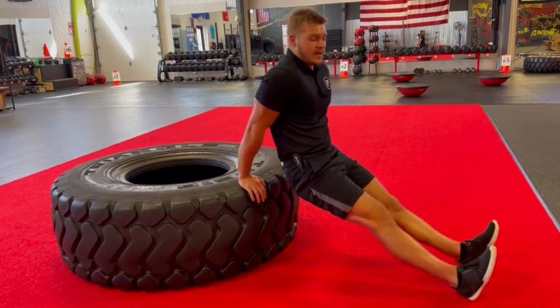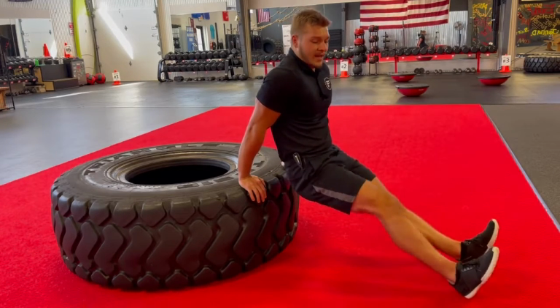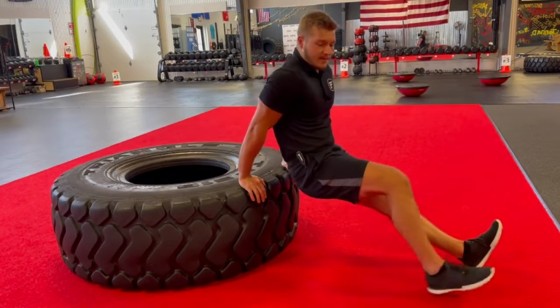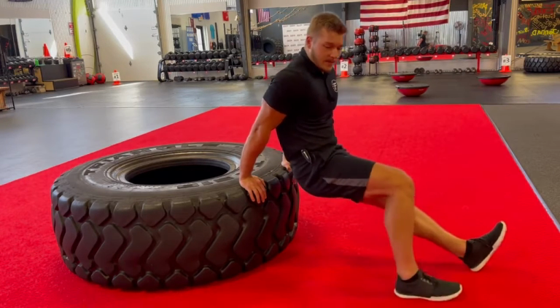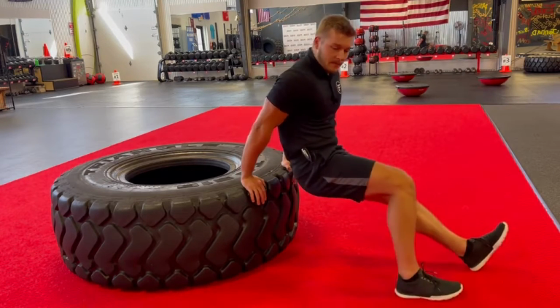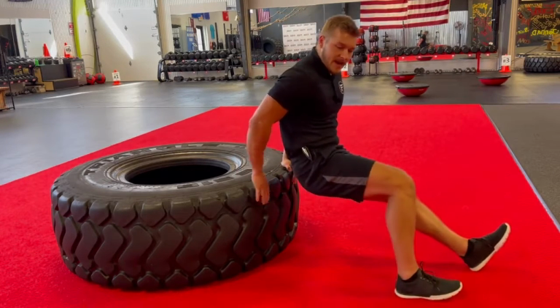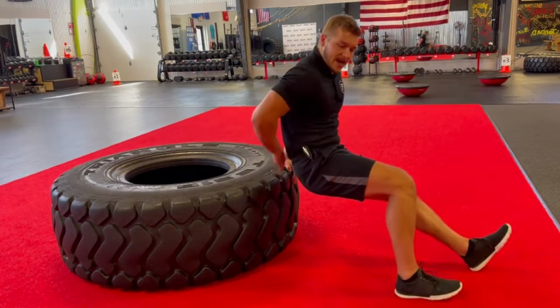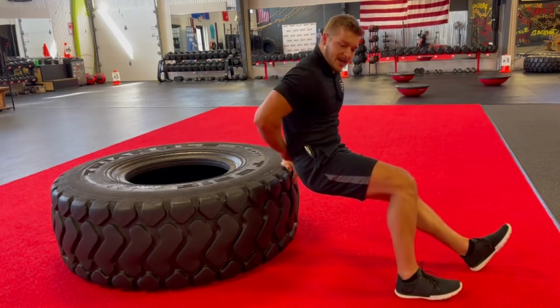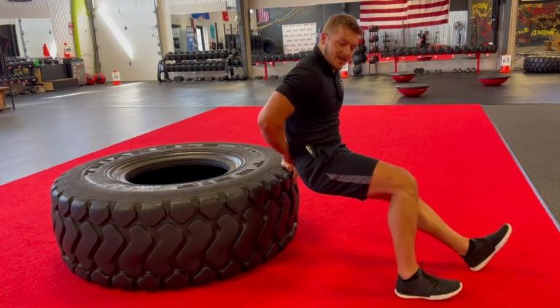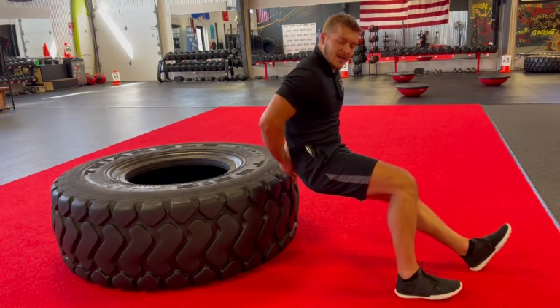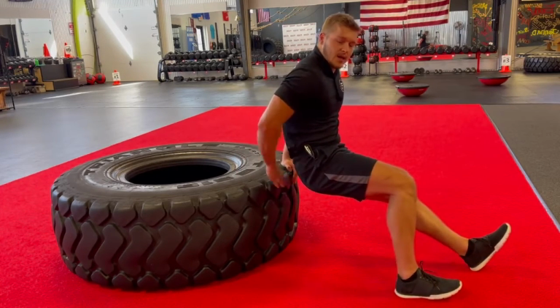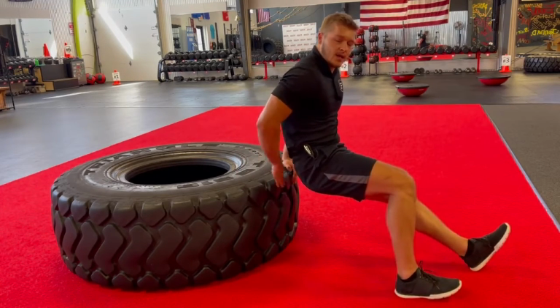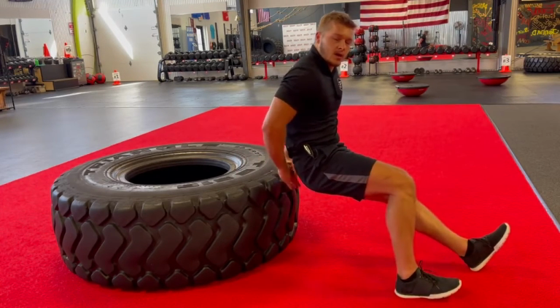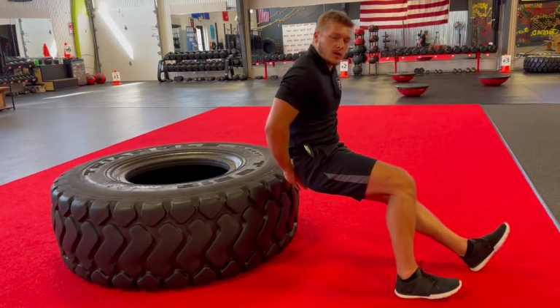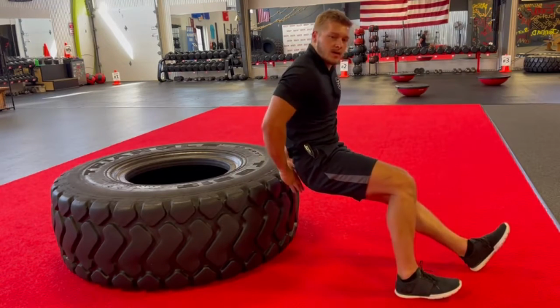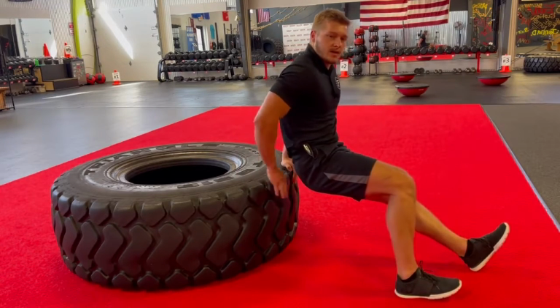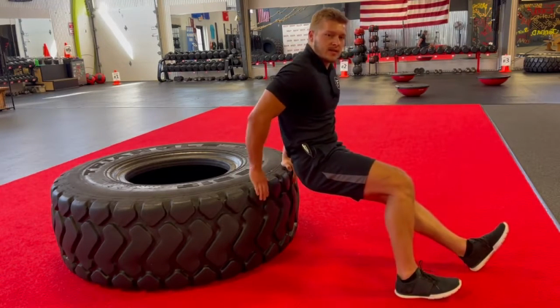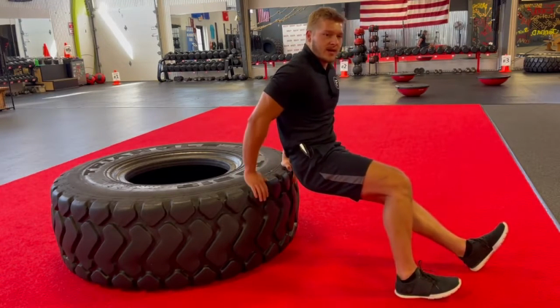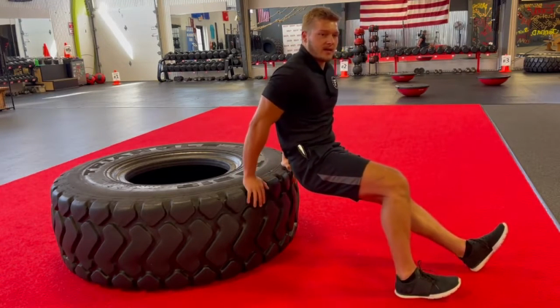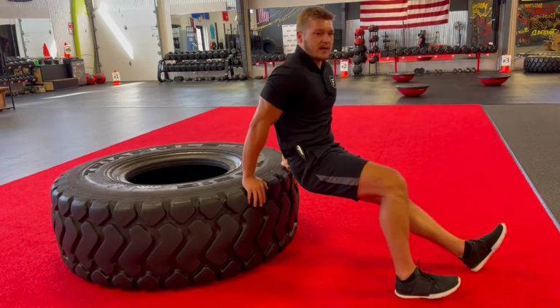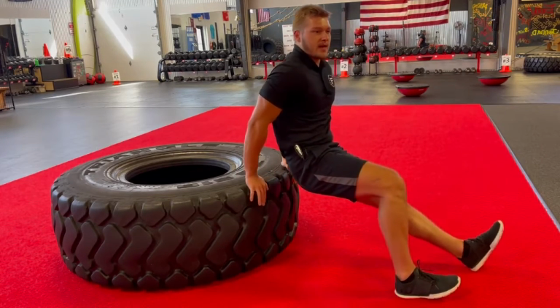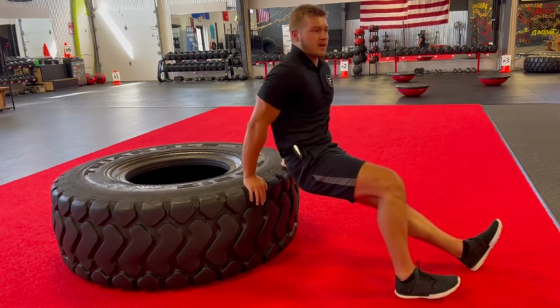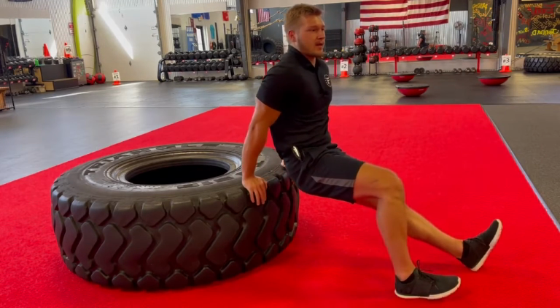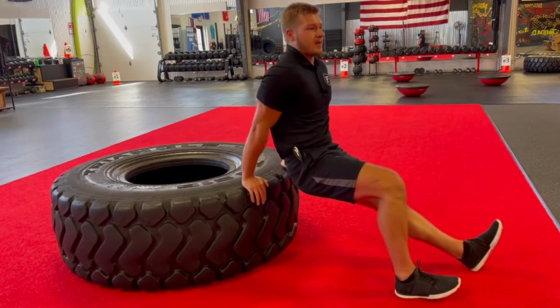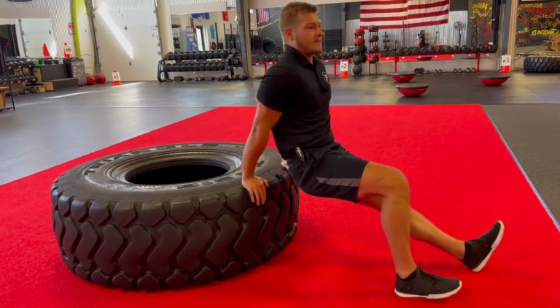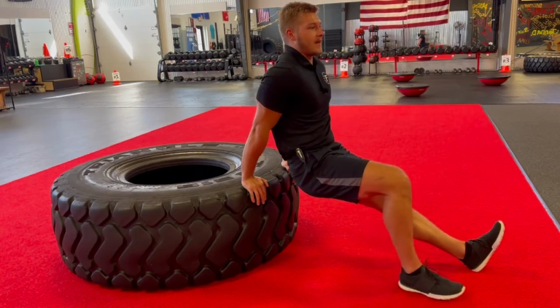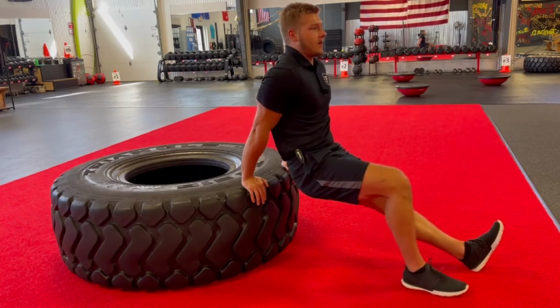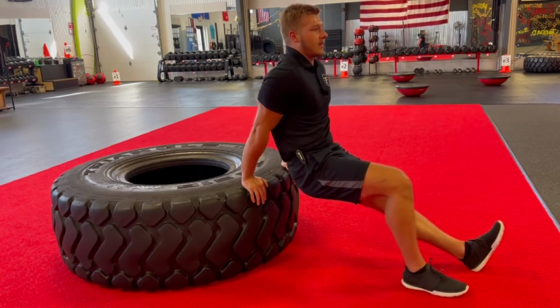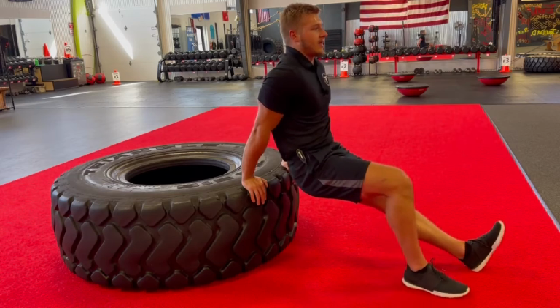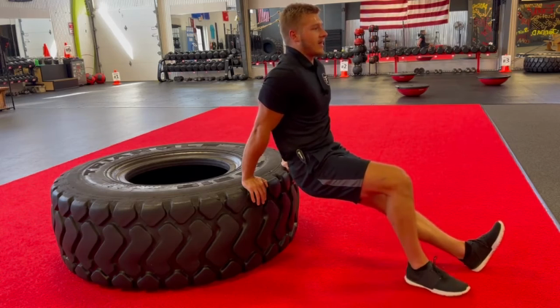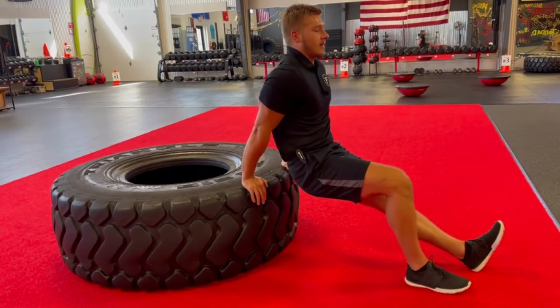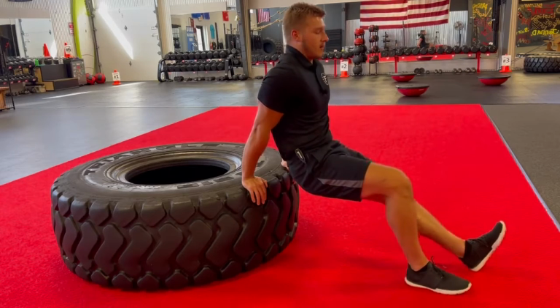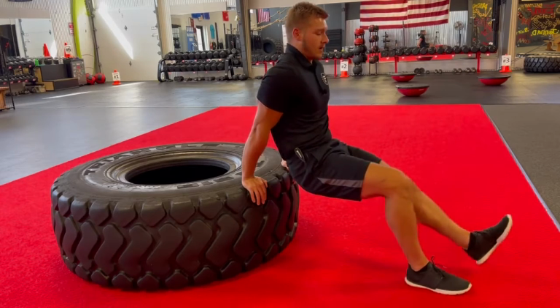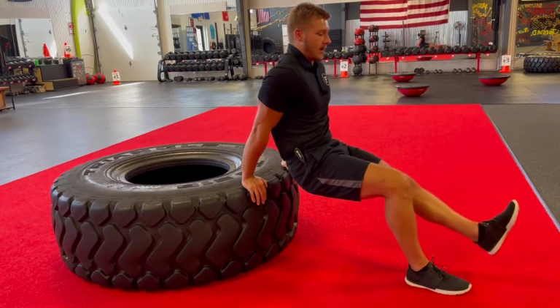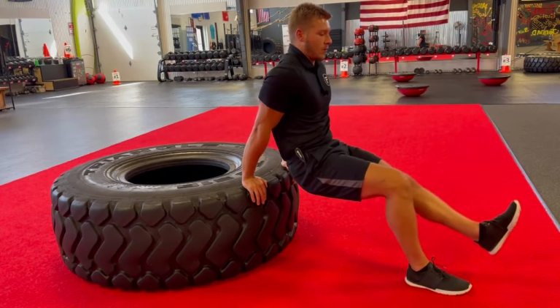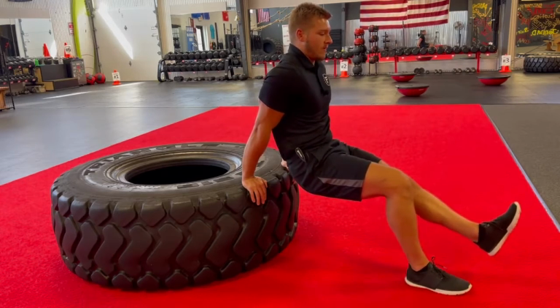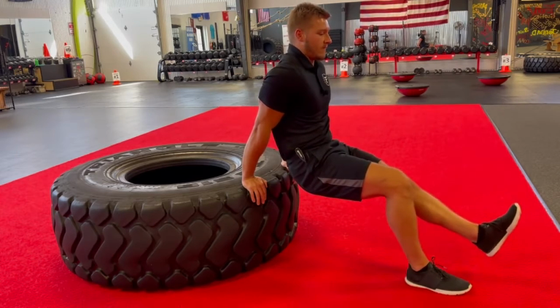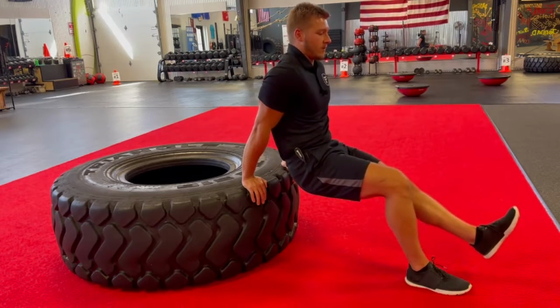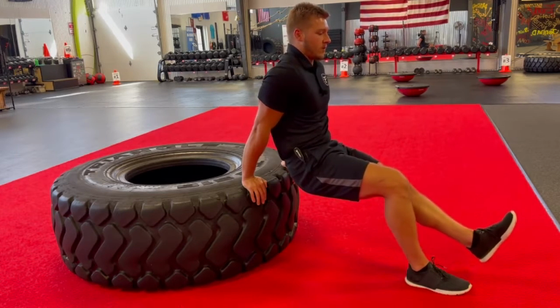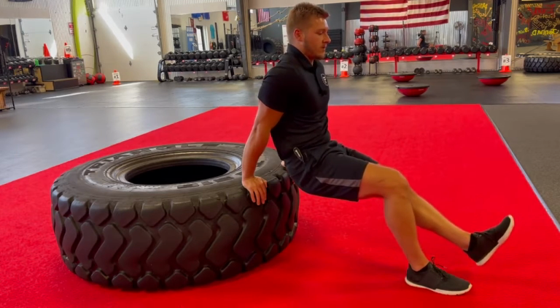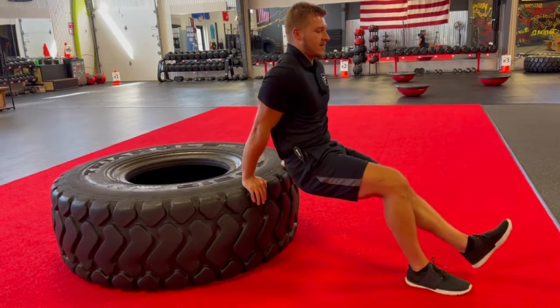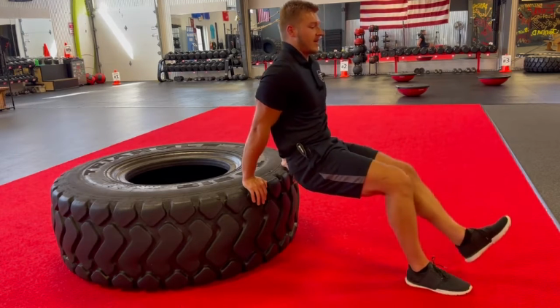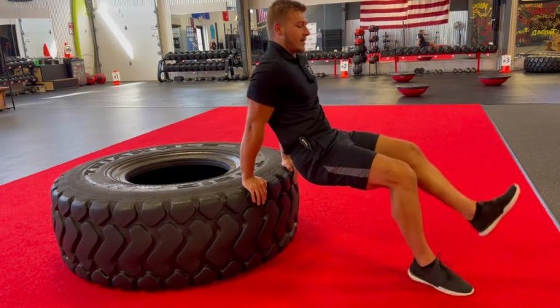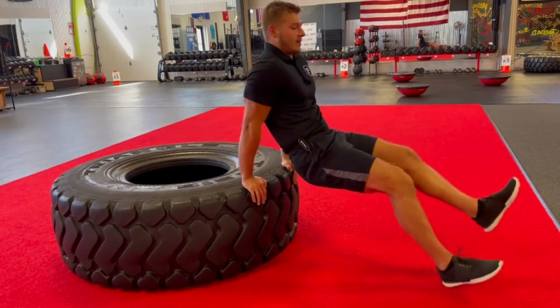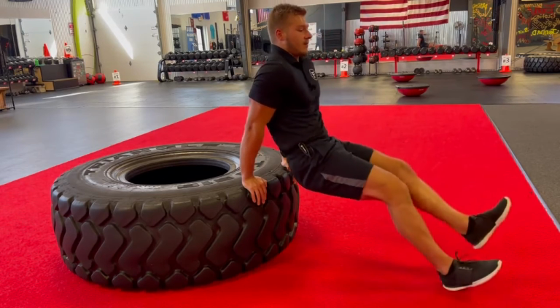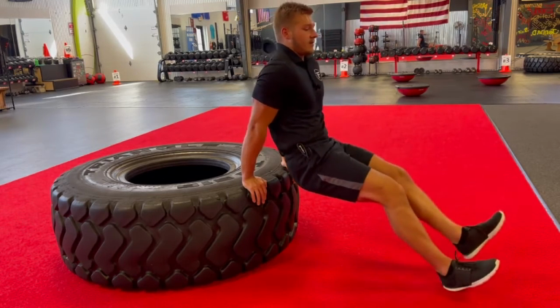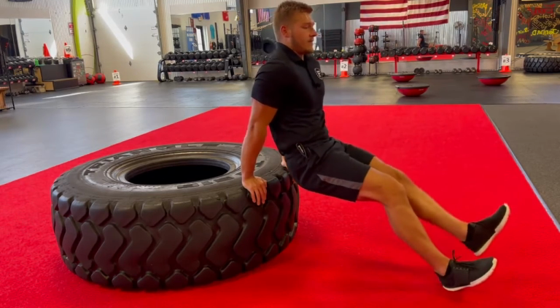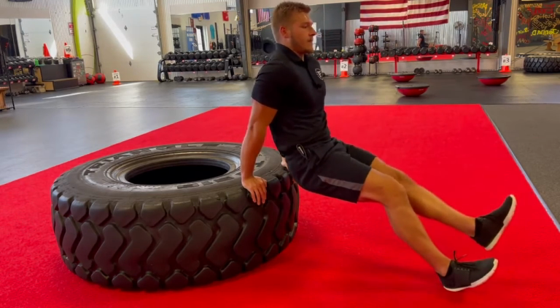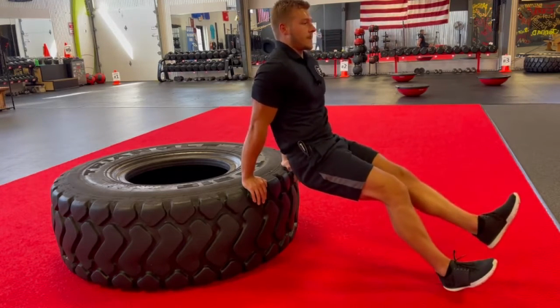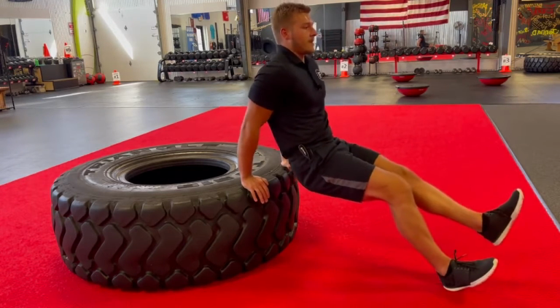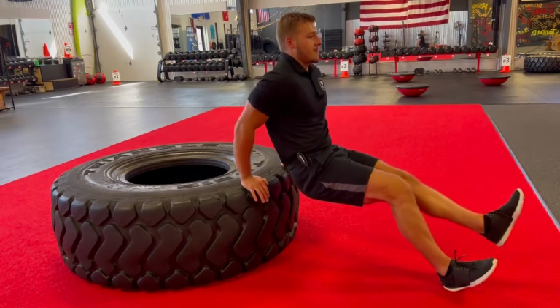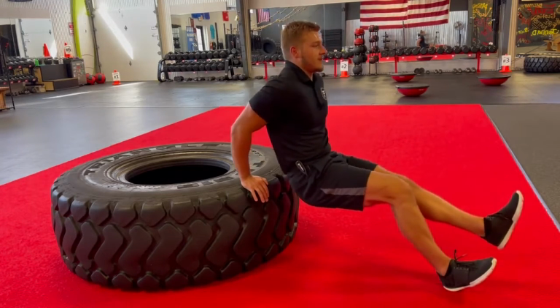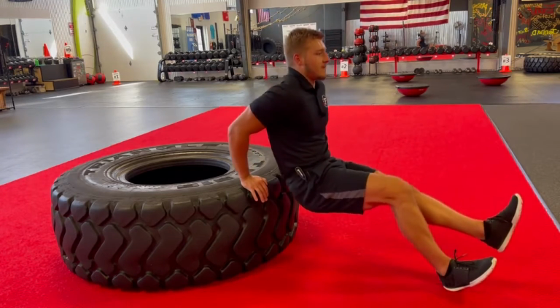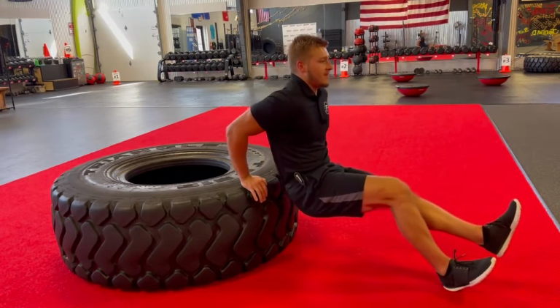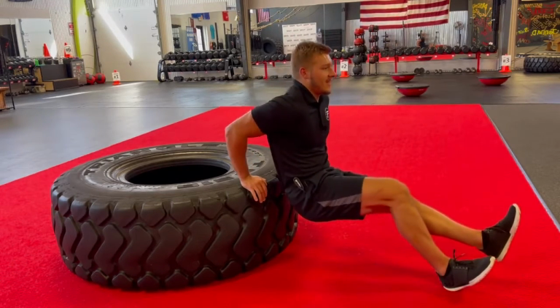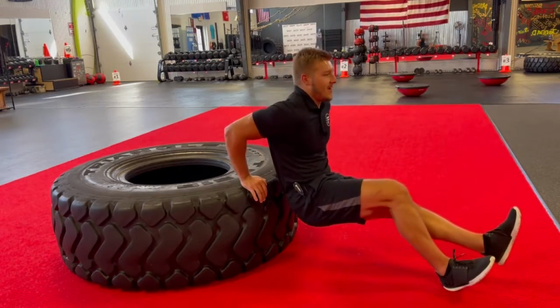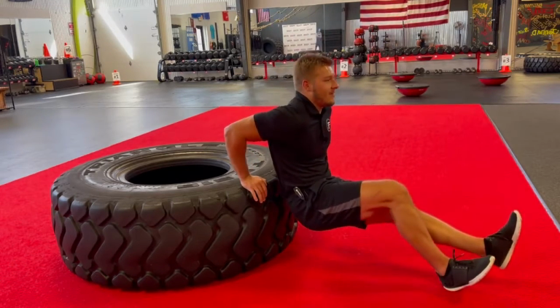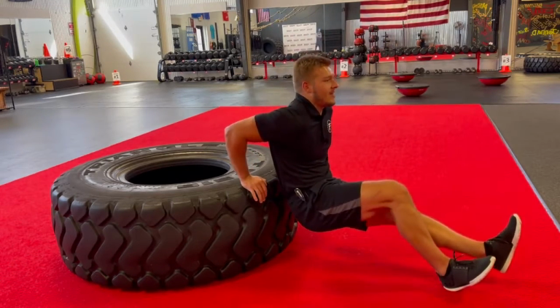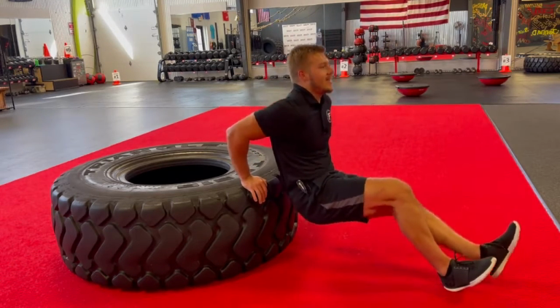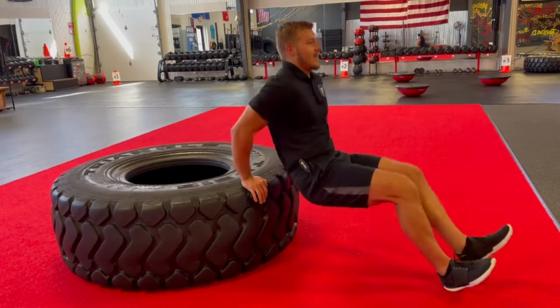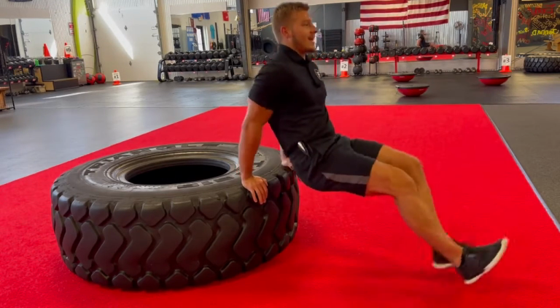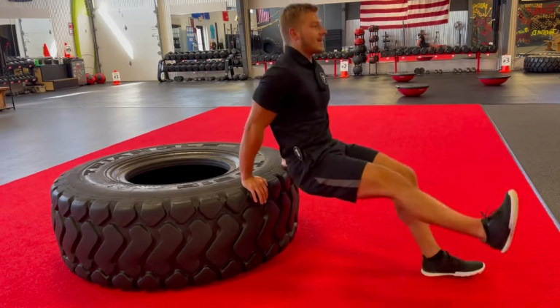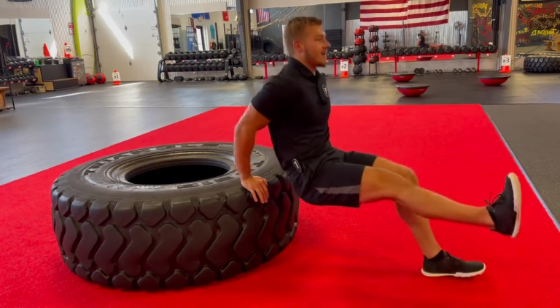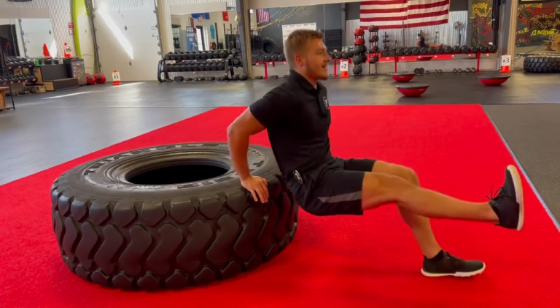Keep their back nice and close to the tire as they dip down and kick out. On one foot the whole time, dipping down and kick.